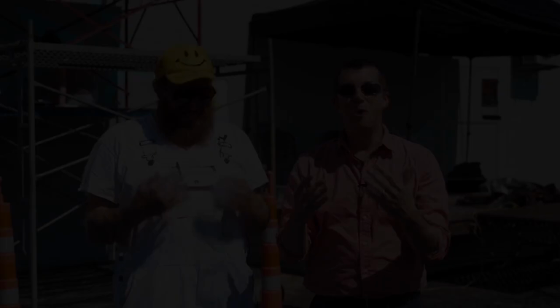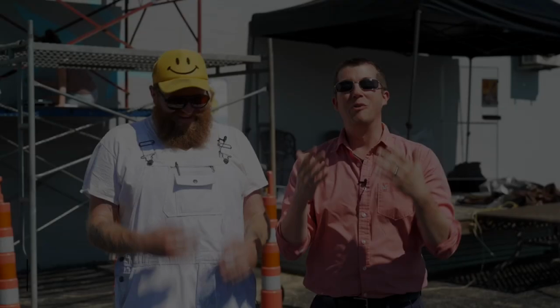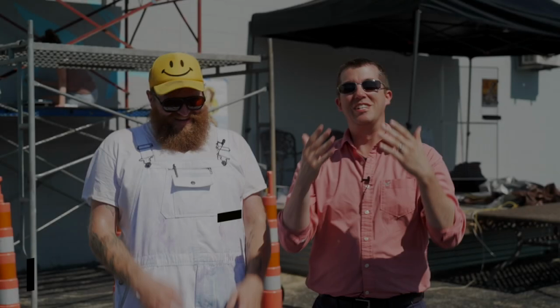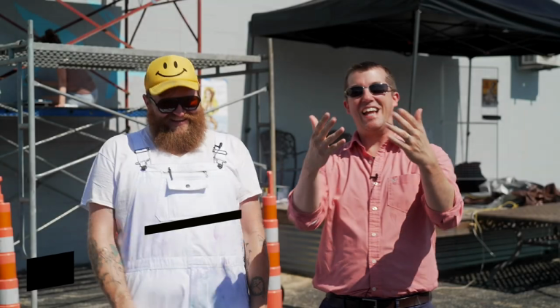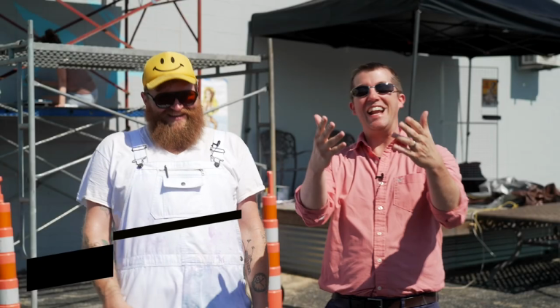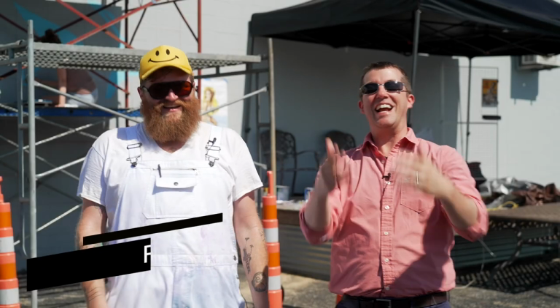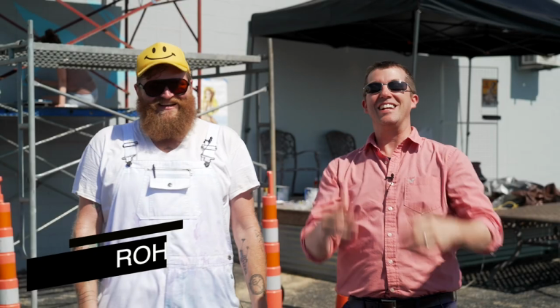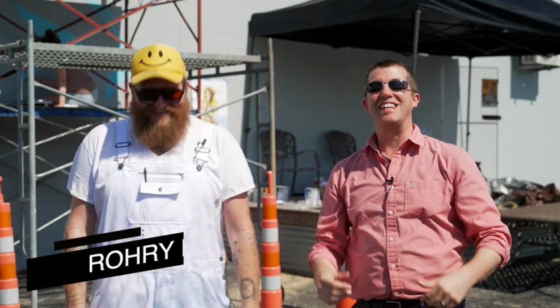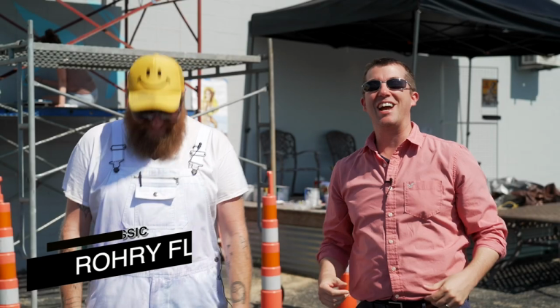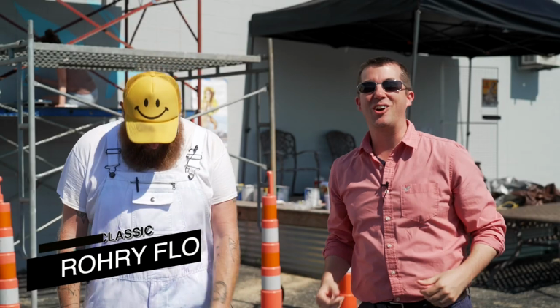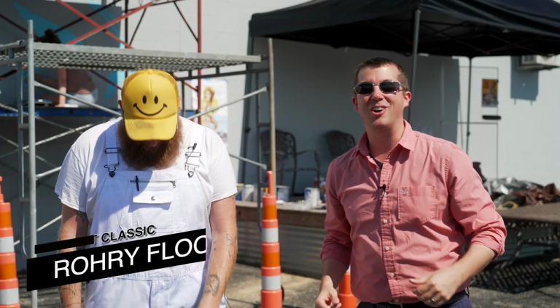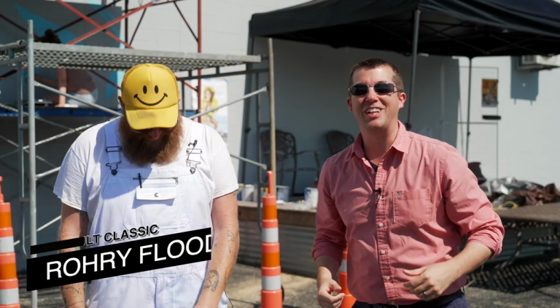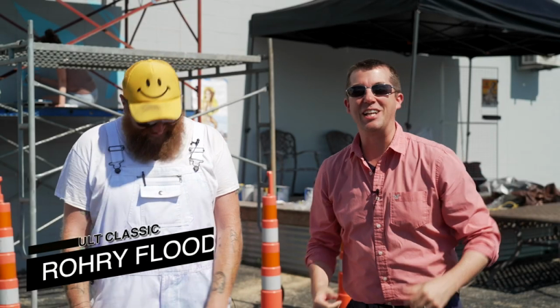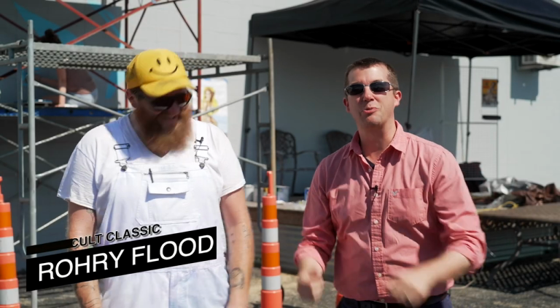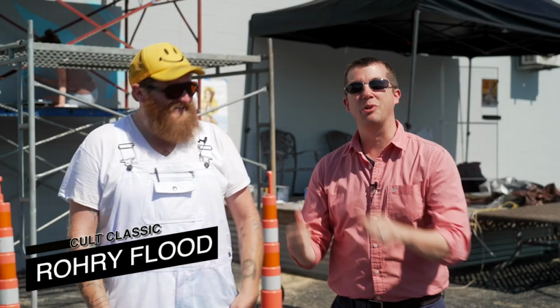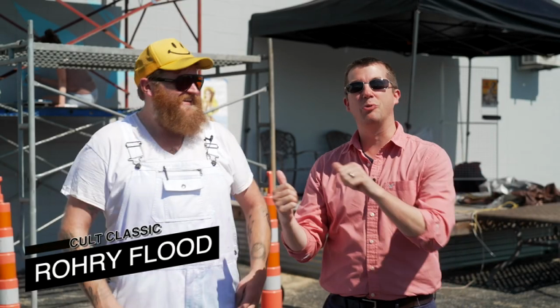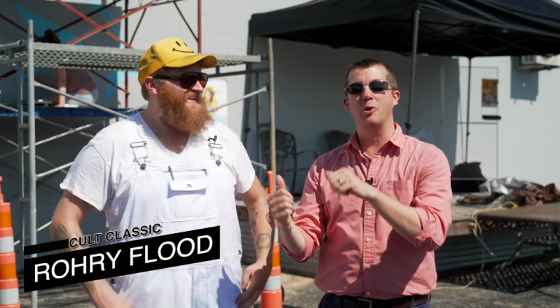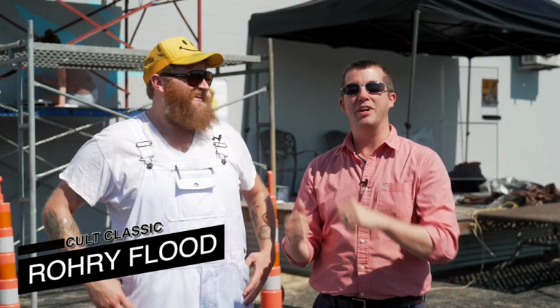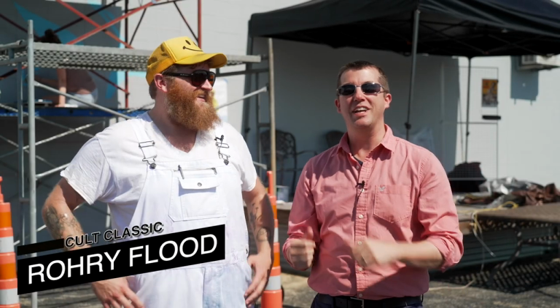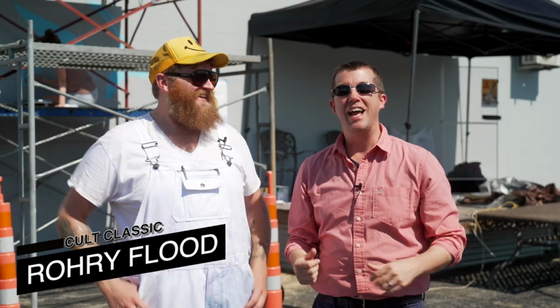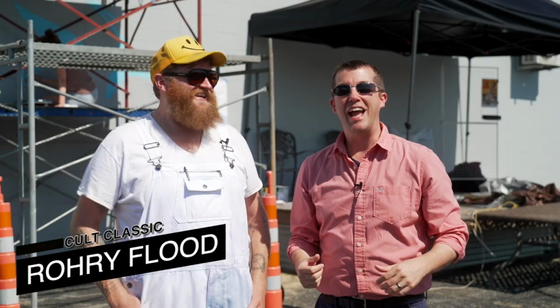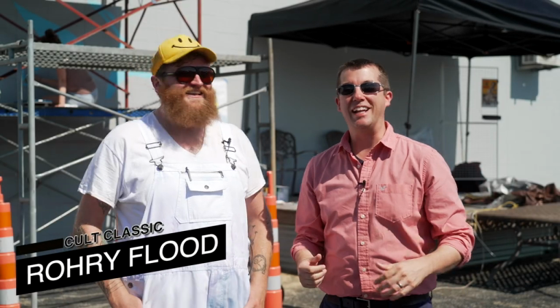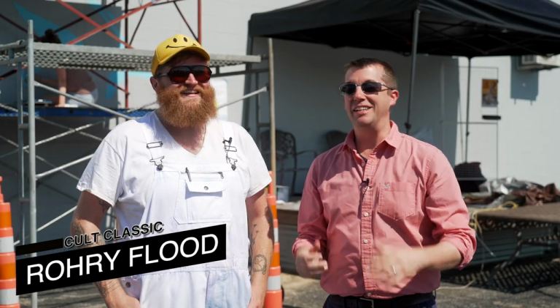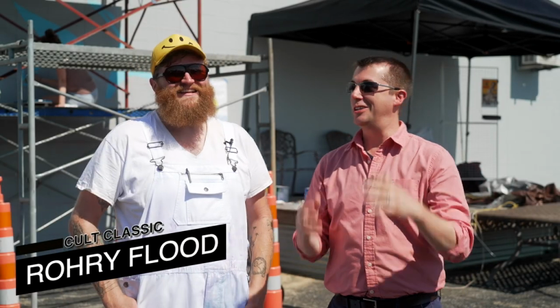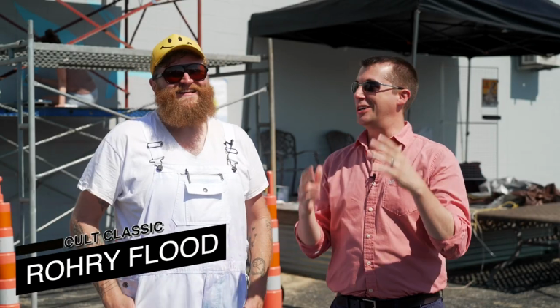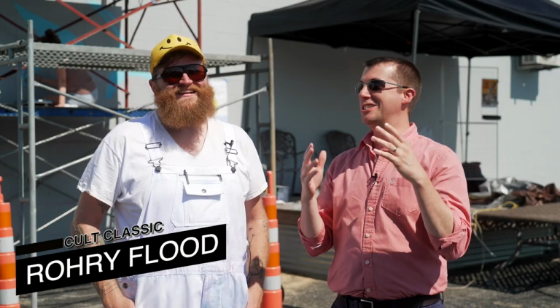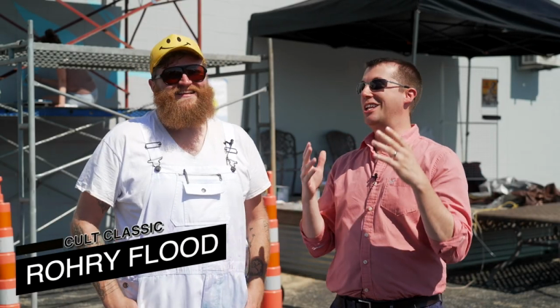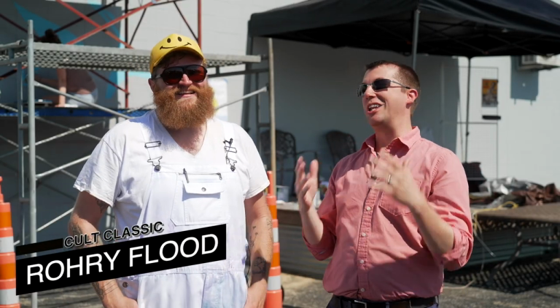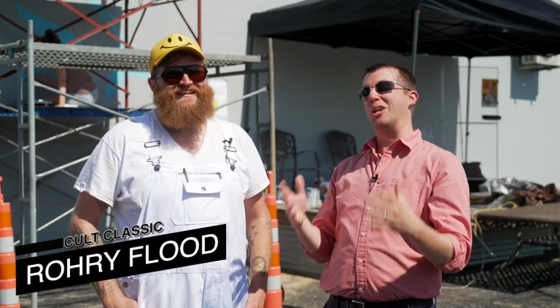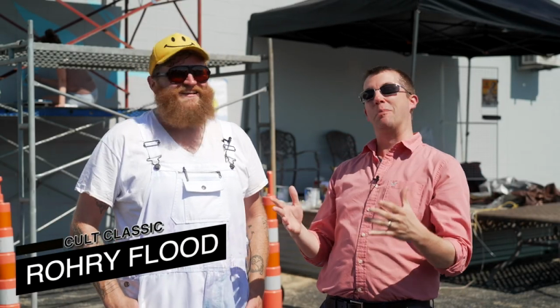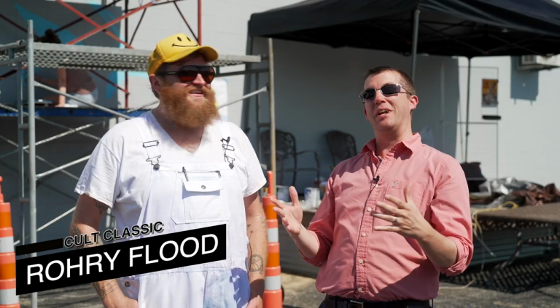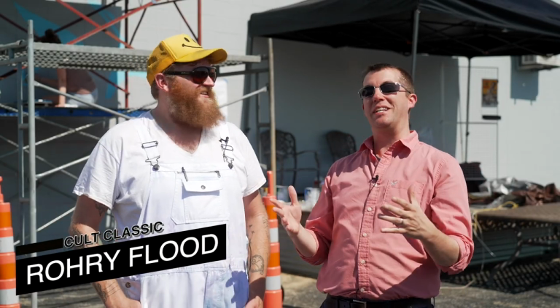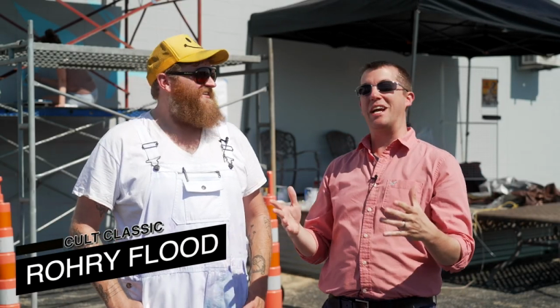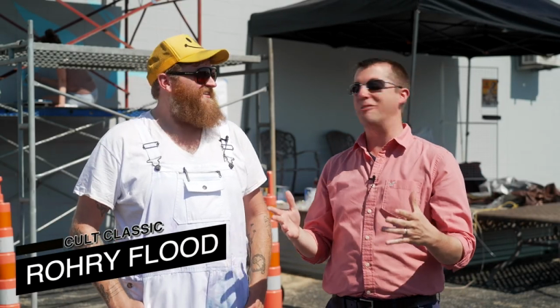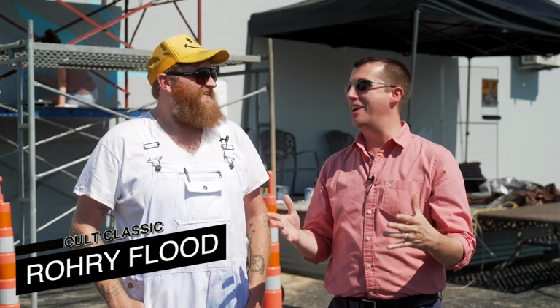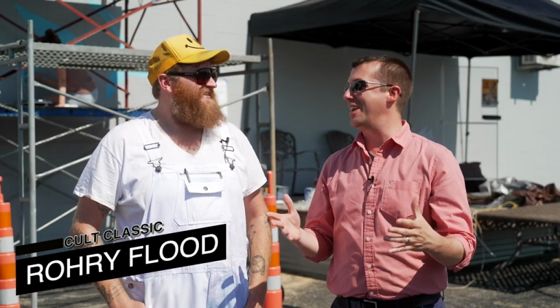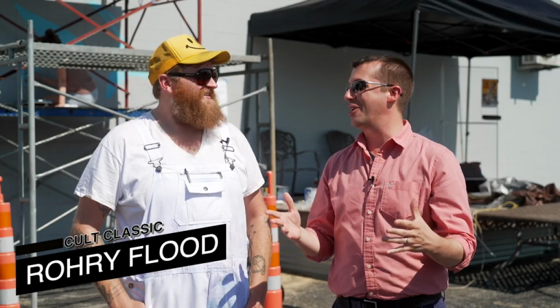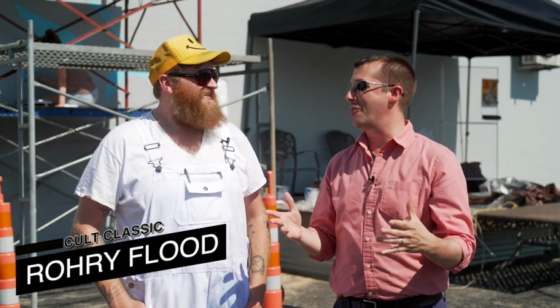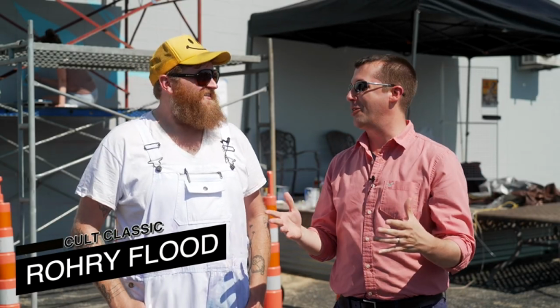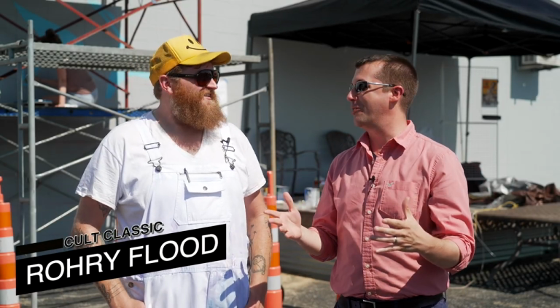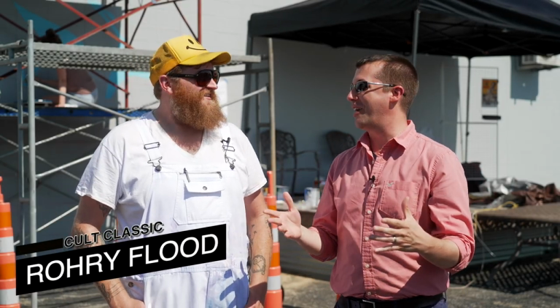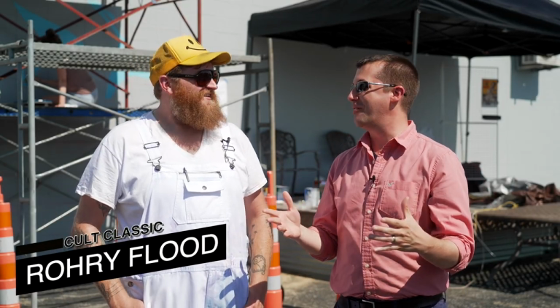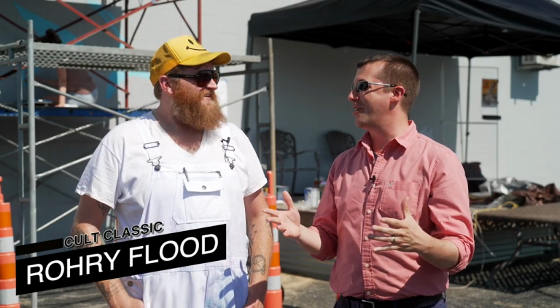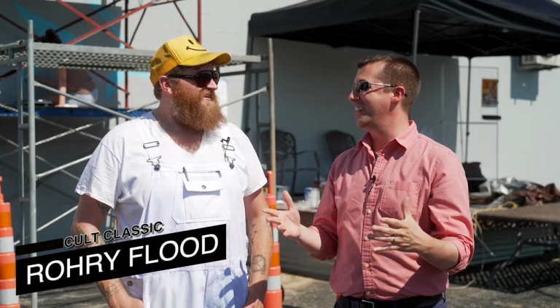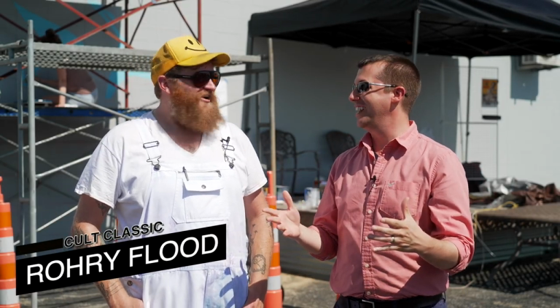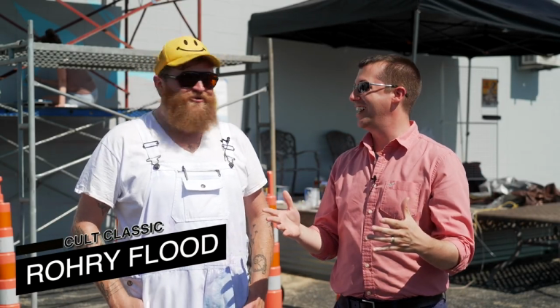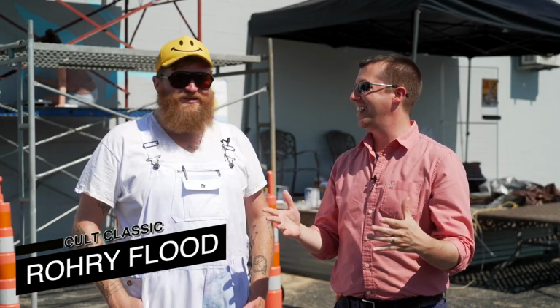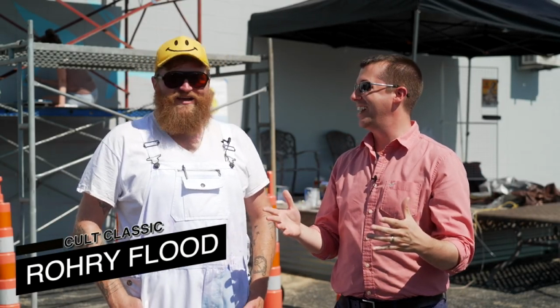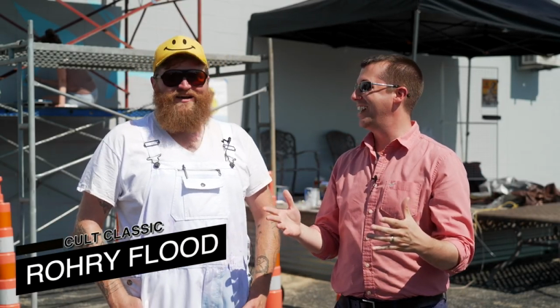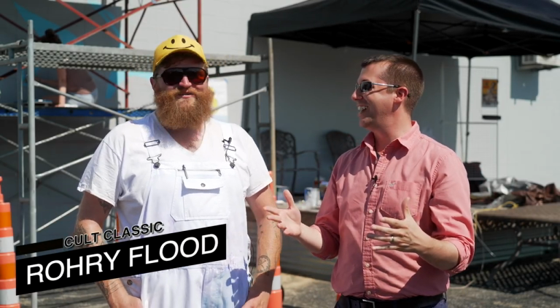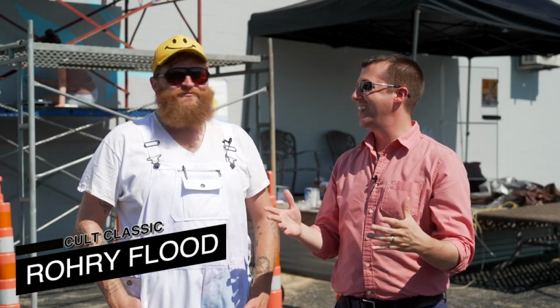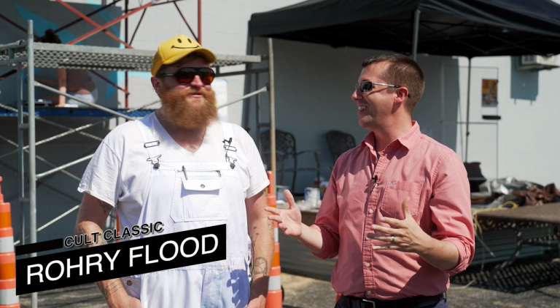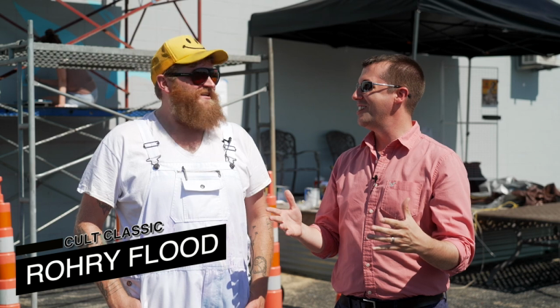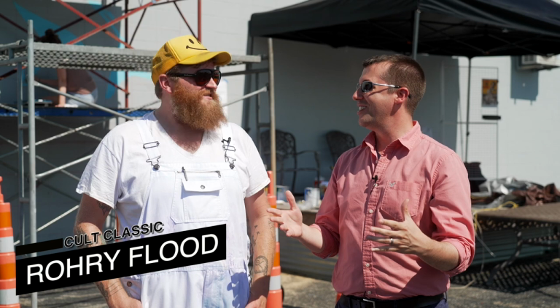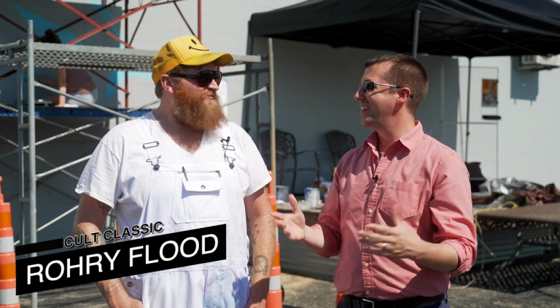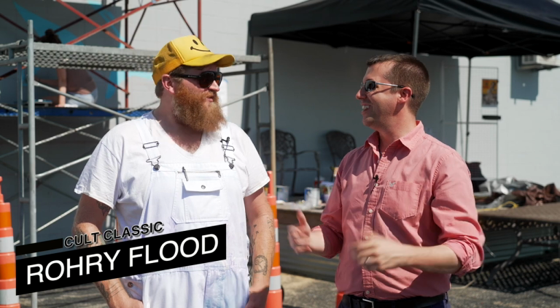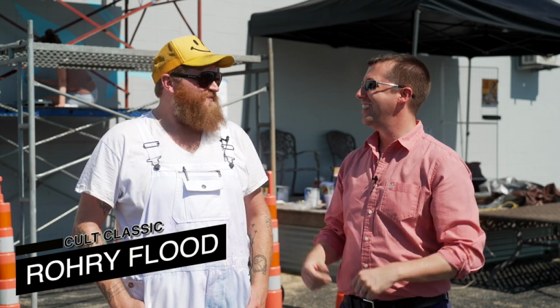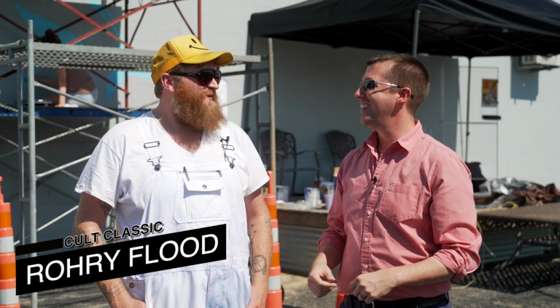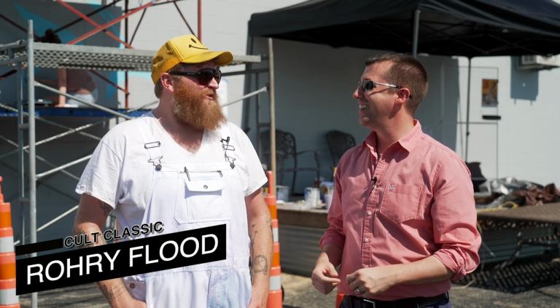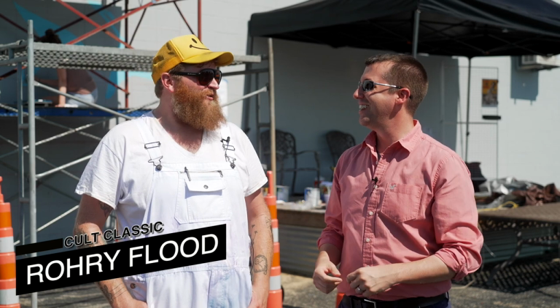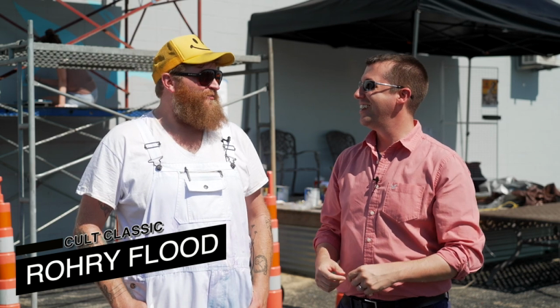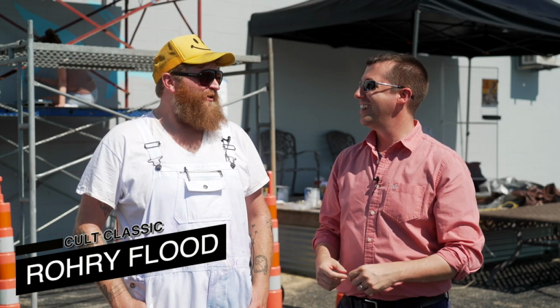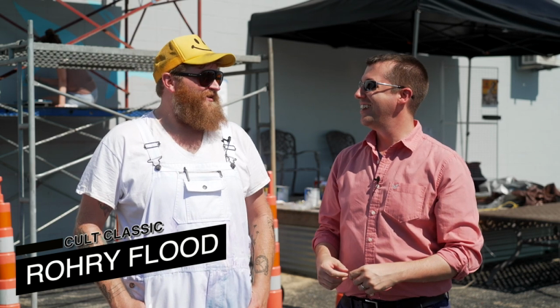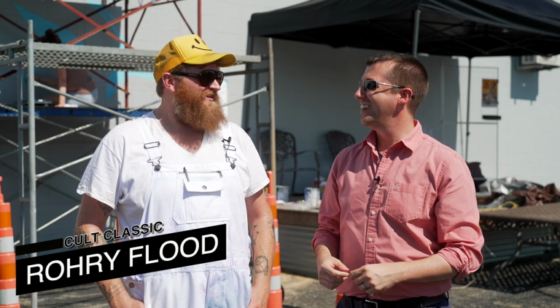We're standing outside Cold Classic with Rory and there's a little bit of decorating going on — we needed some fresh paint on the building.